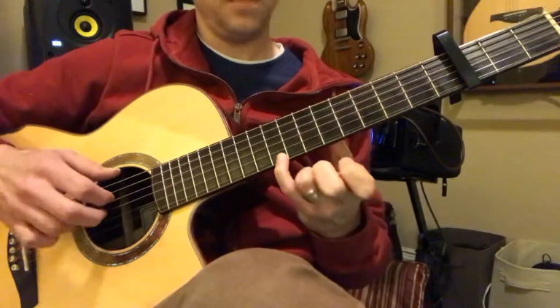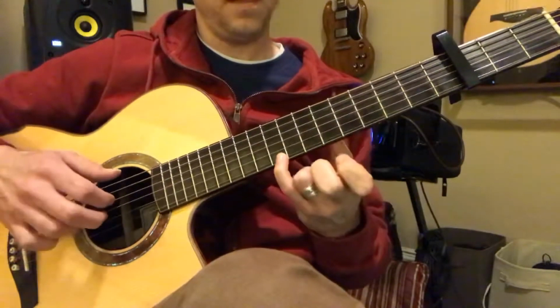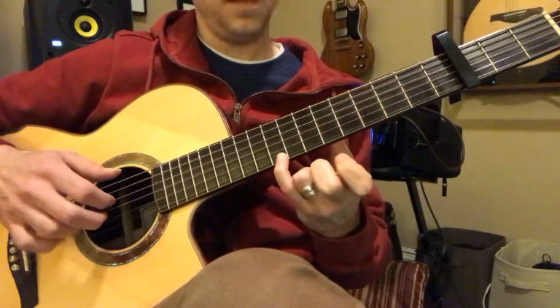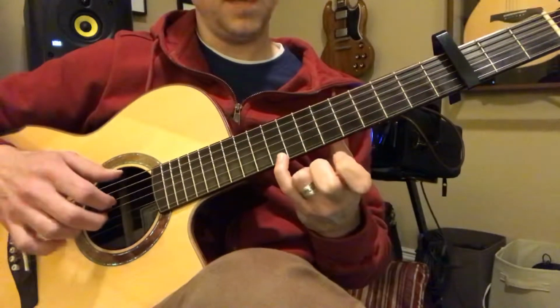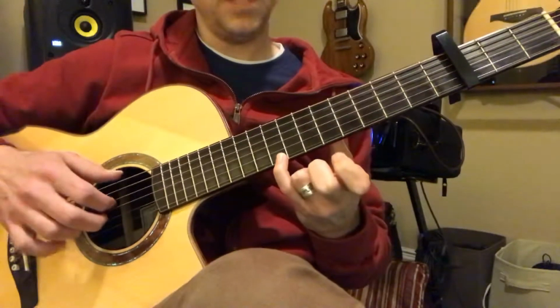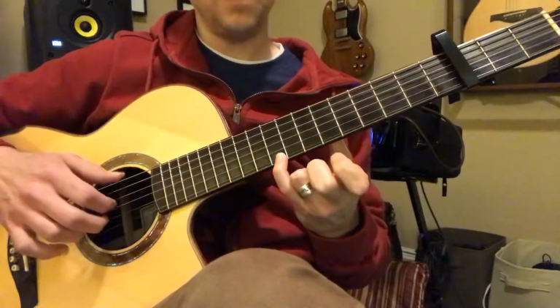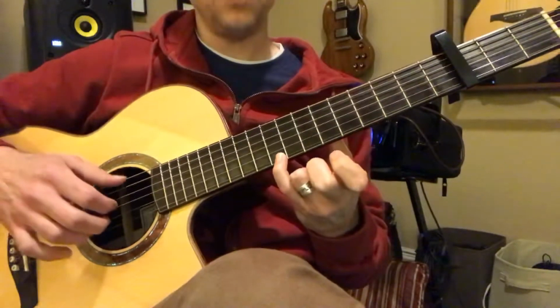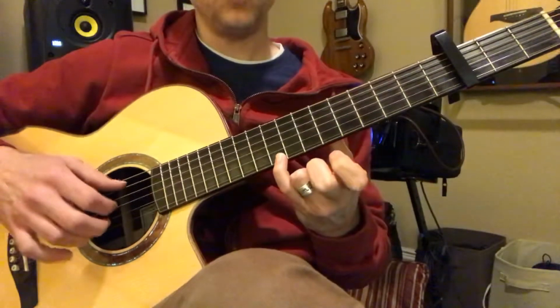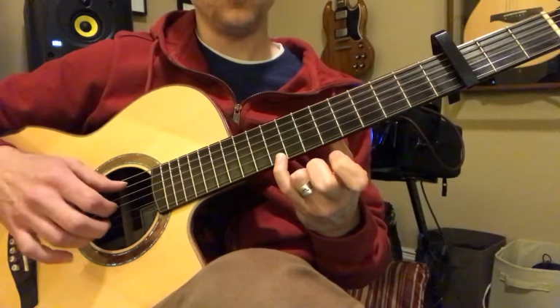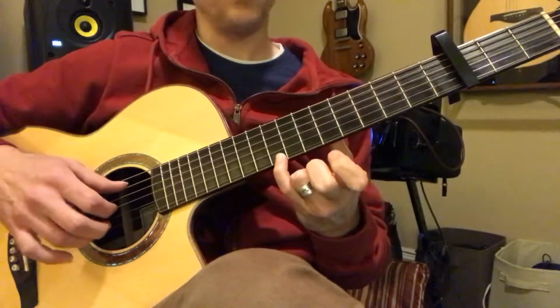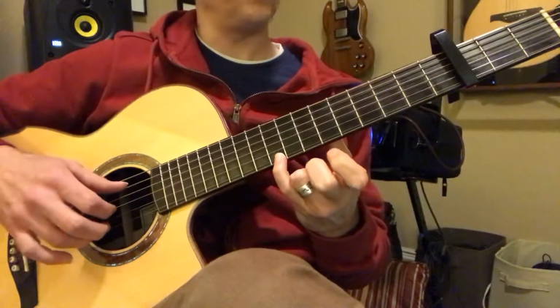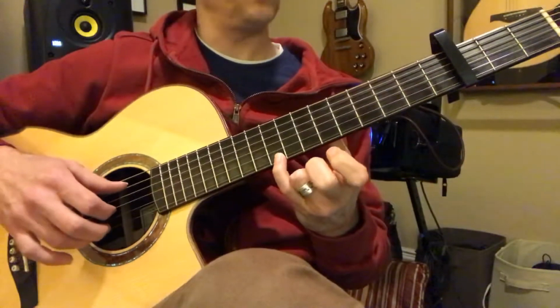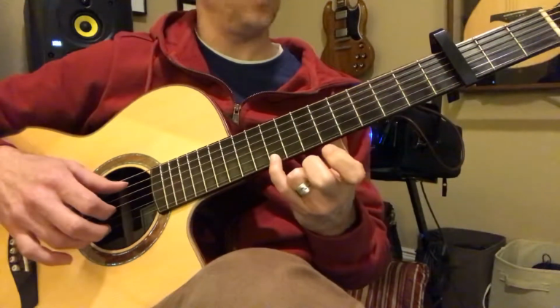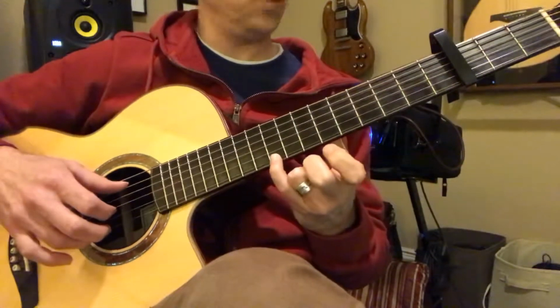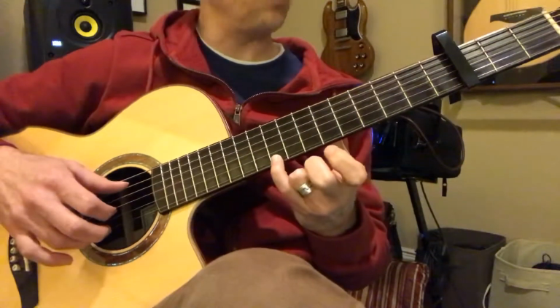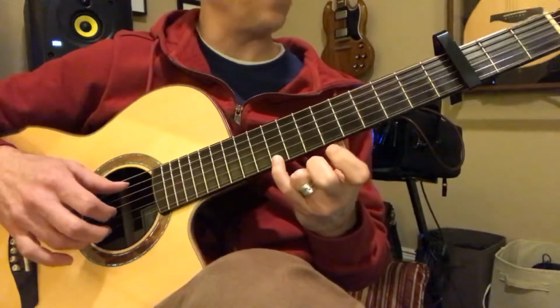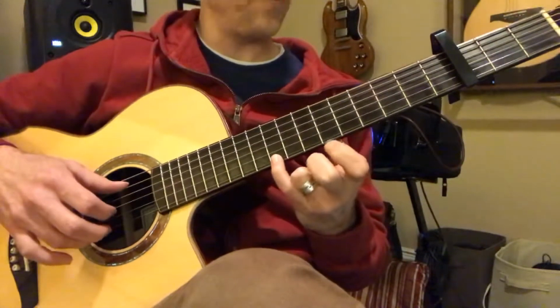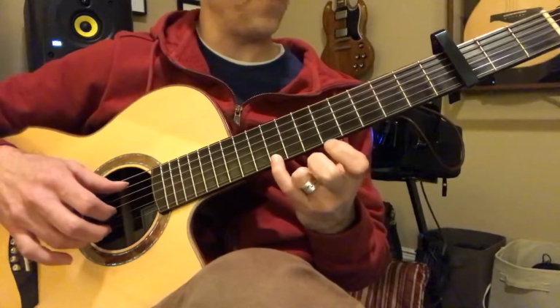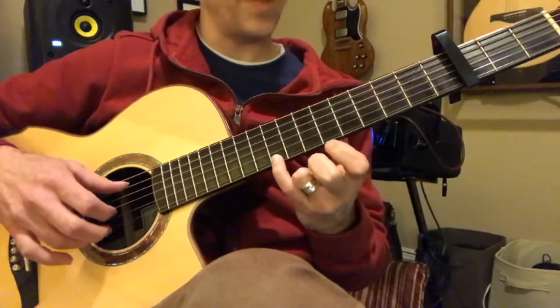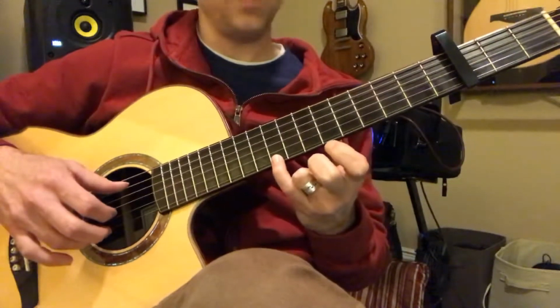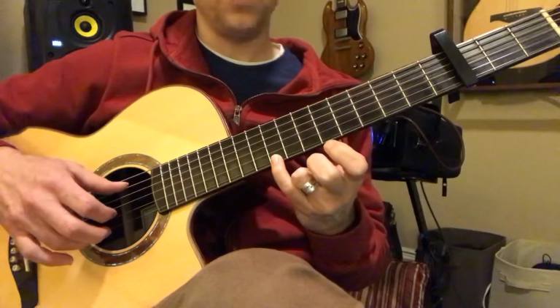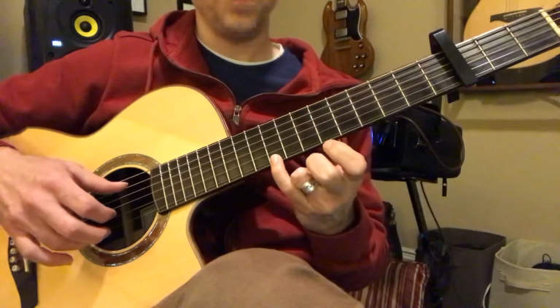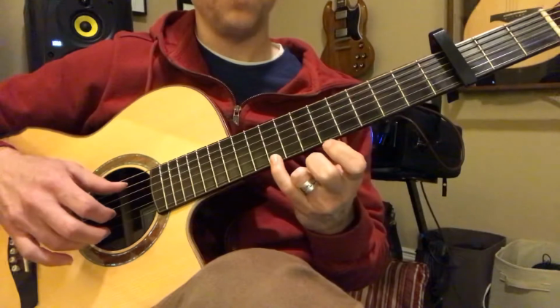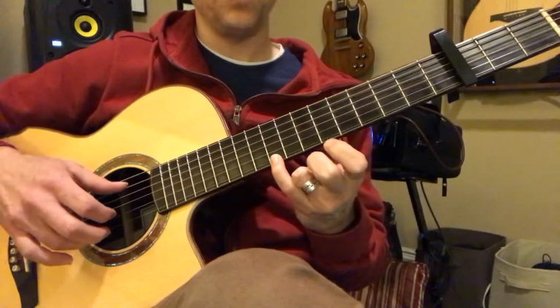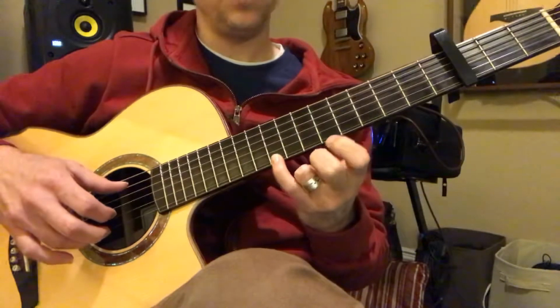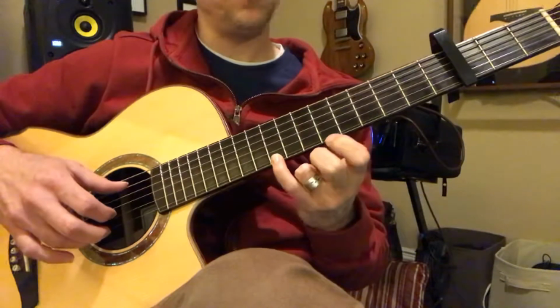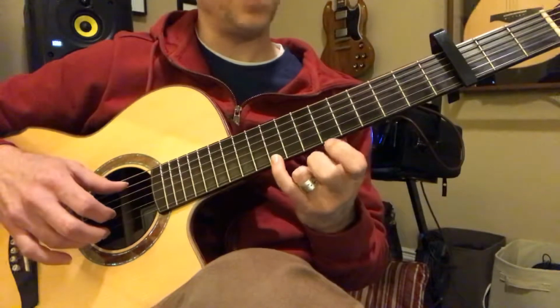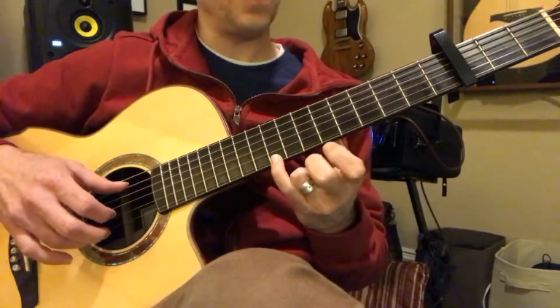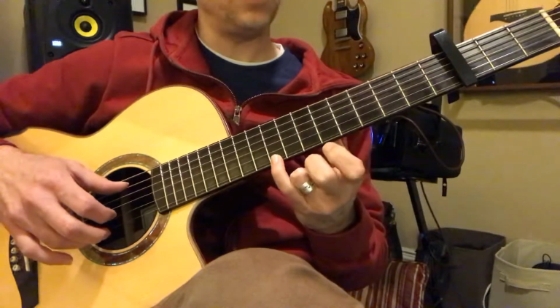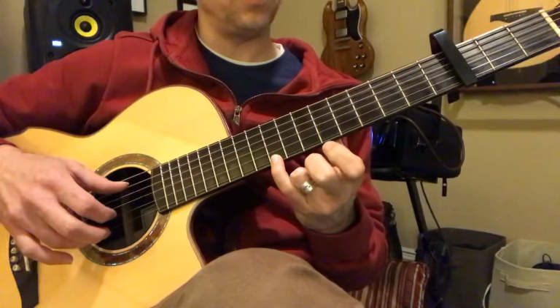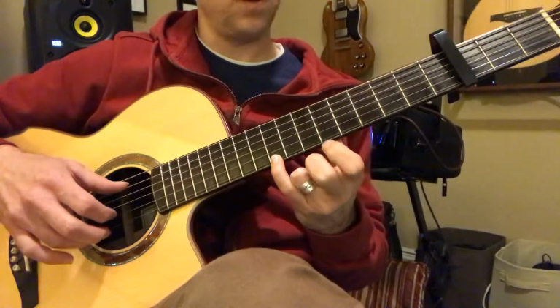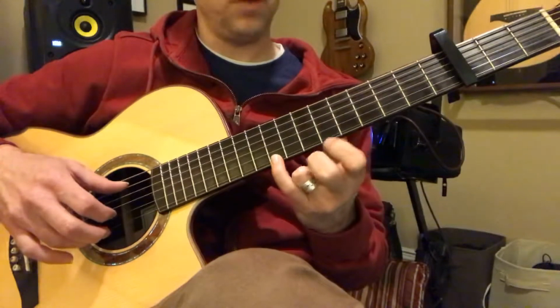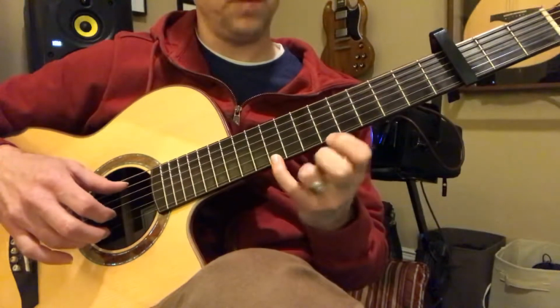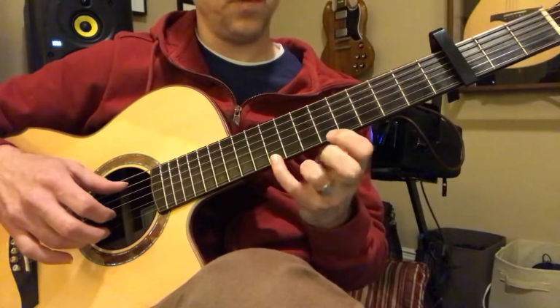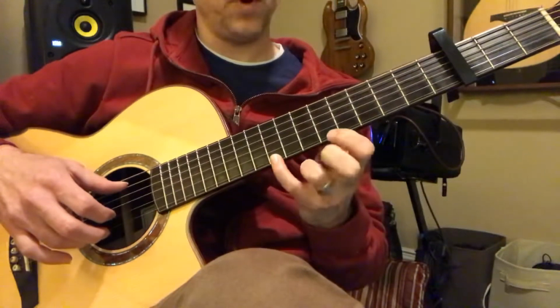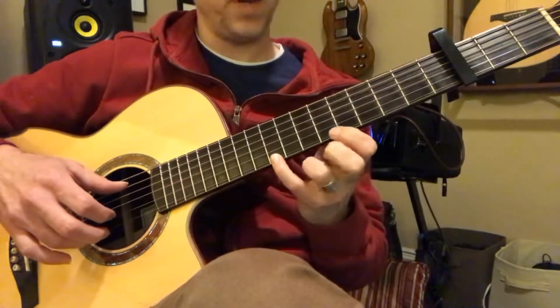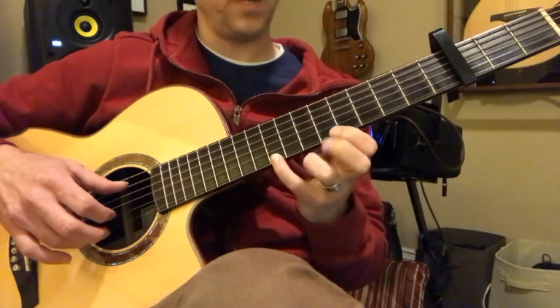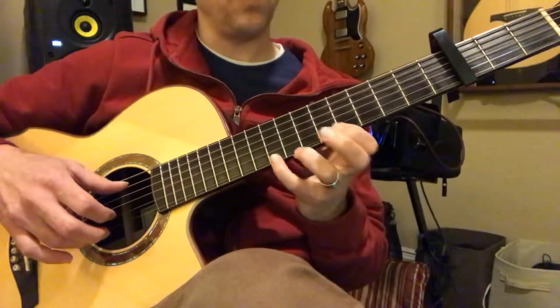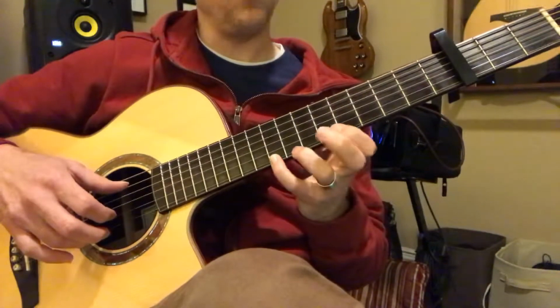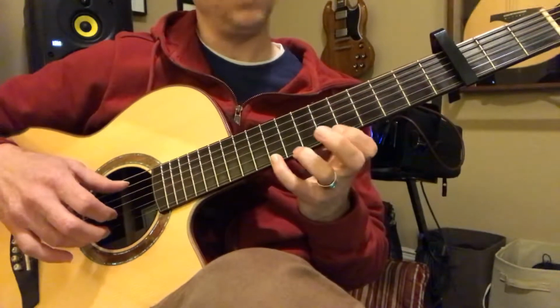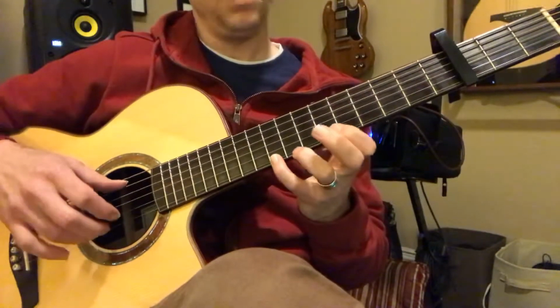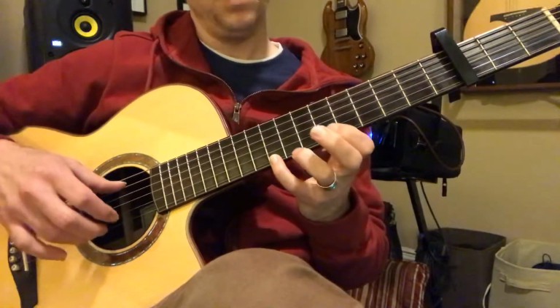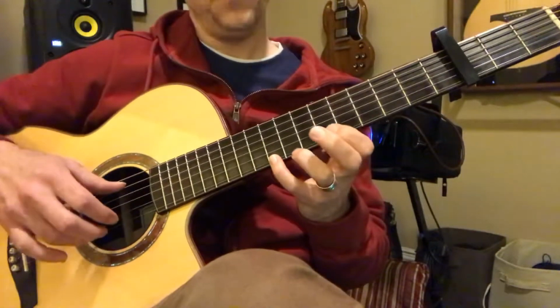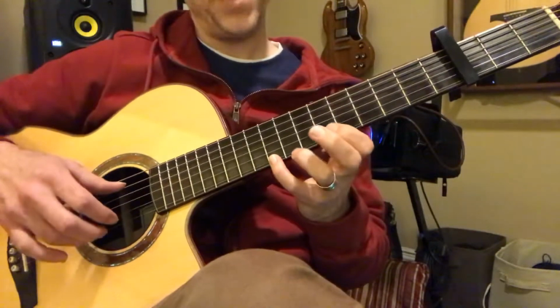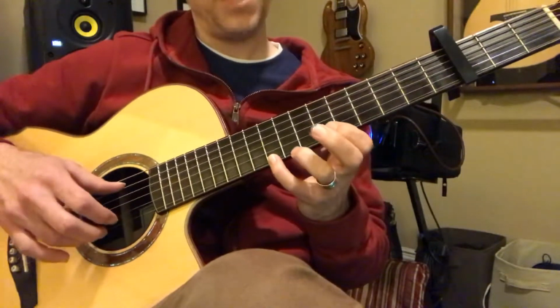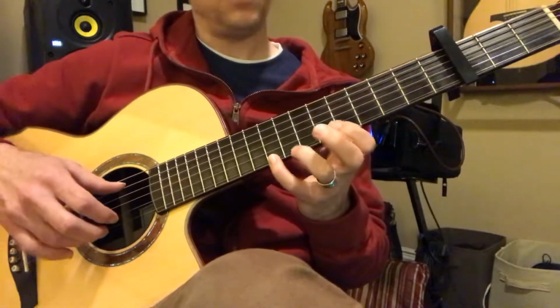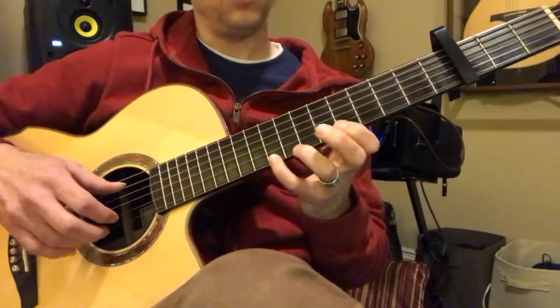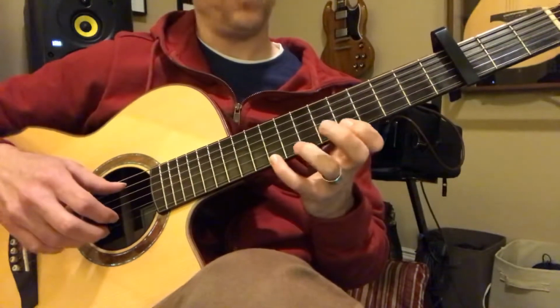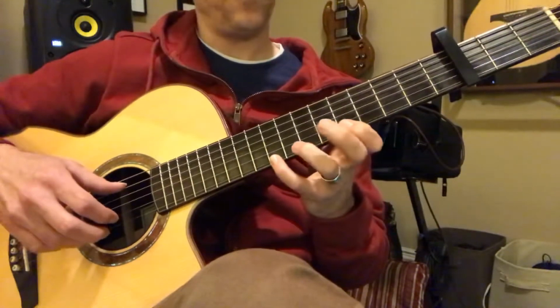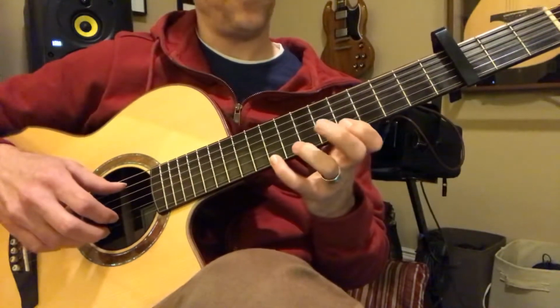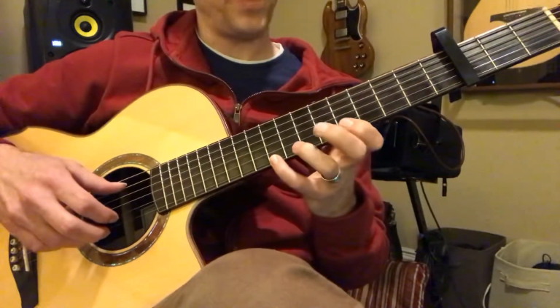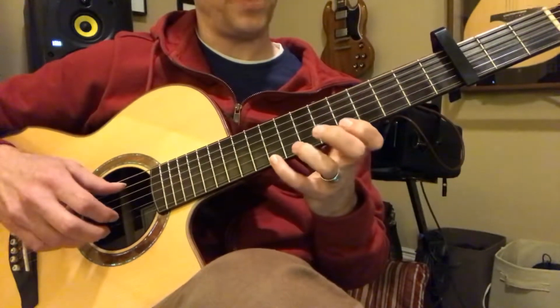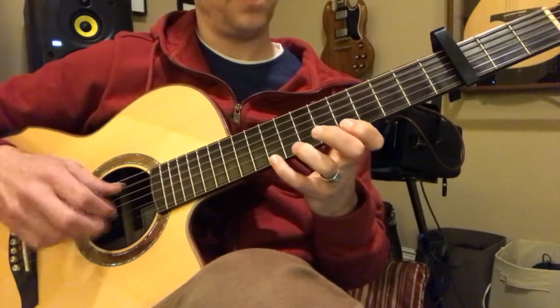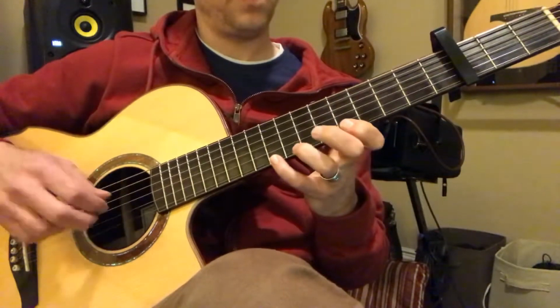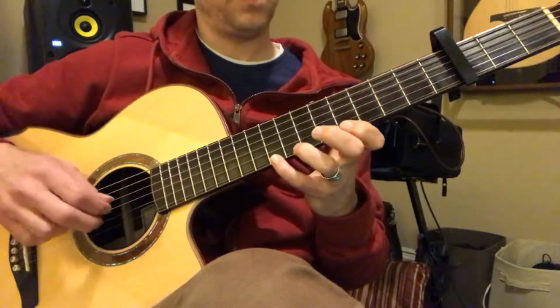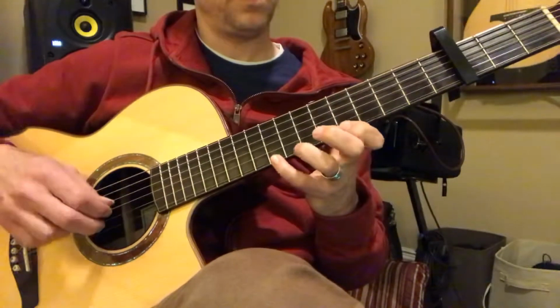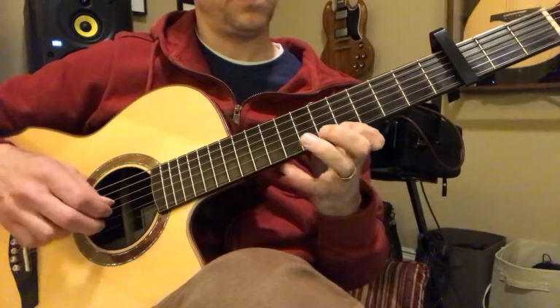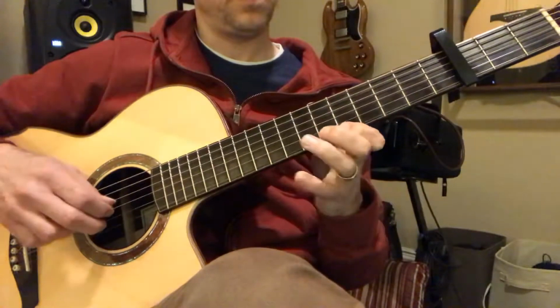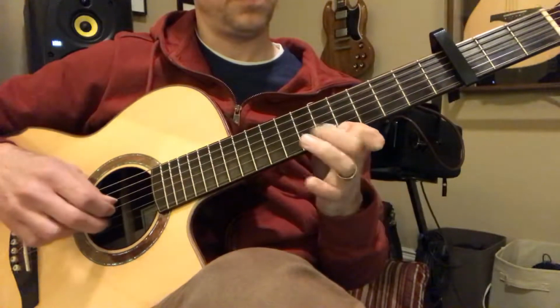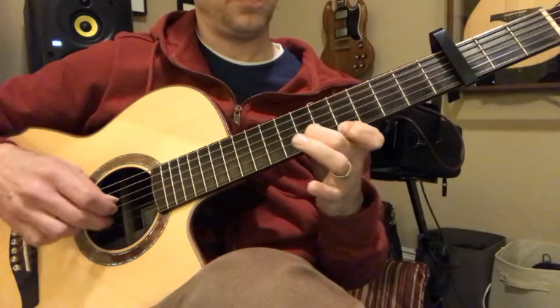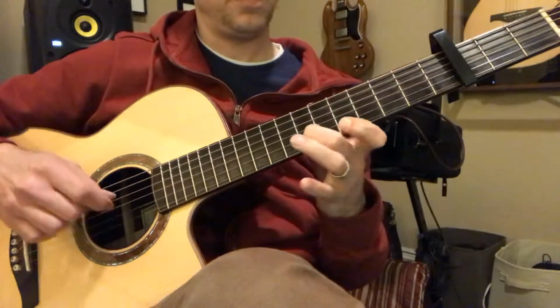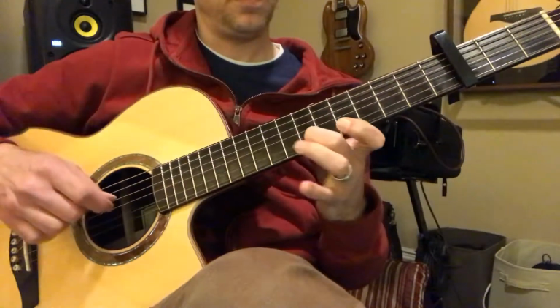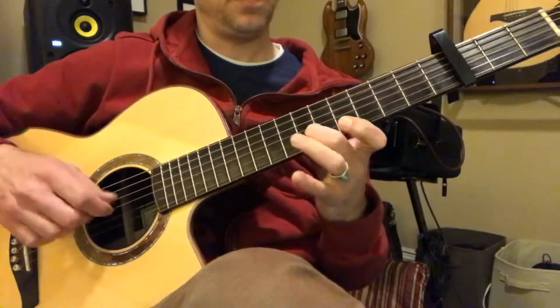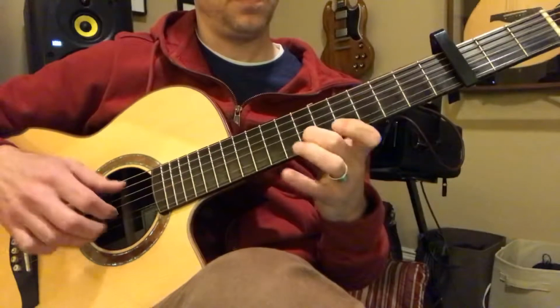This is on the 12th fret, so you have those two dots. Always remember, we're not going to go past the 12th fret.